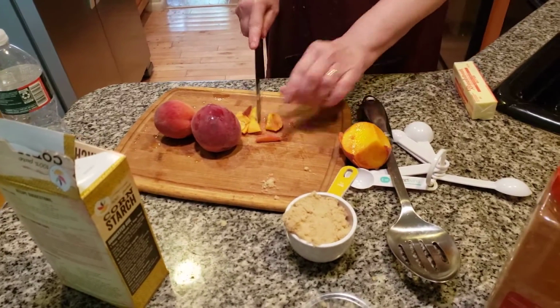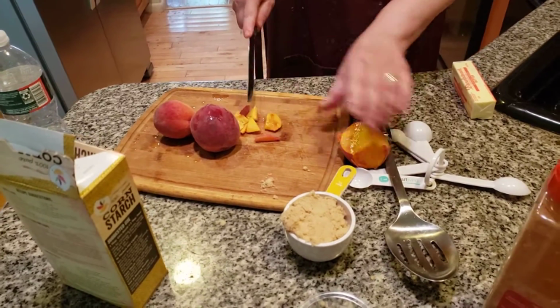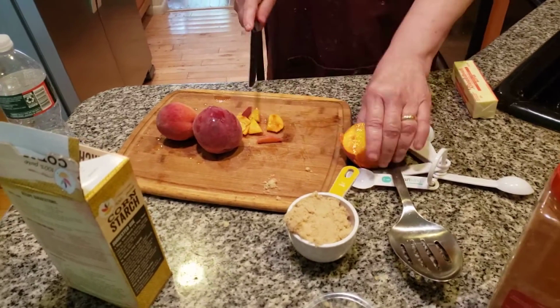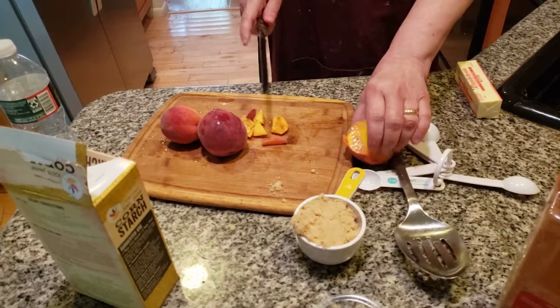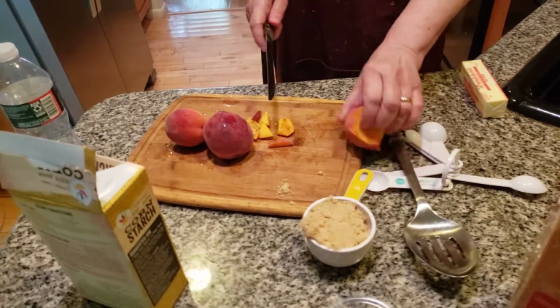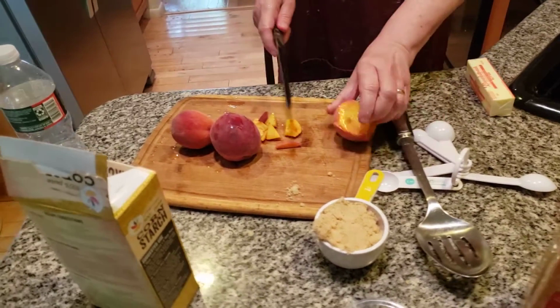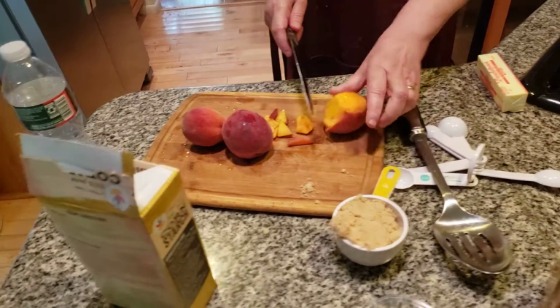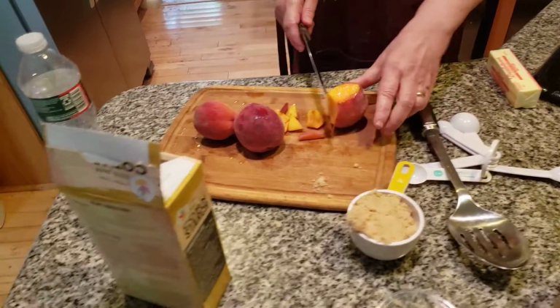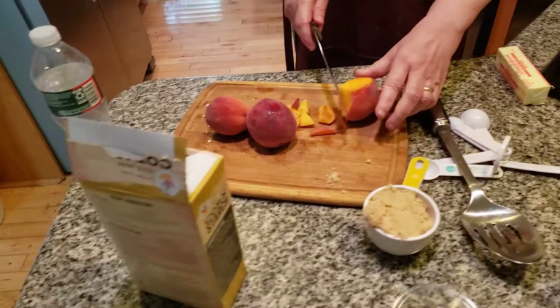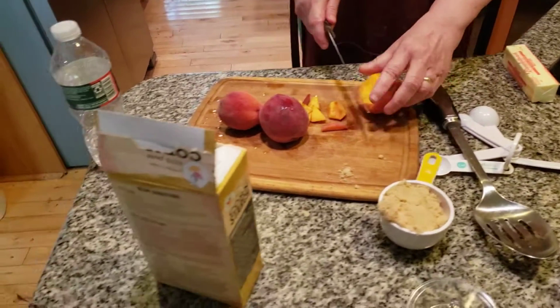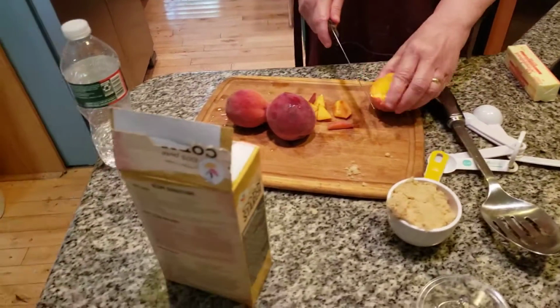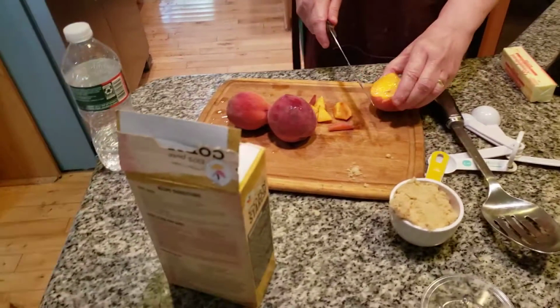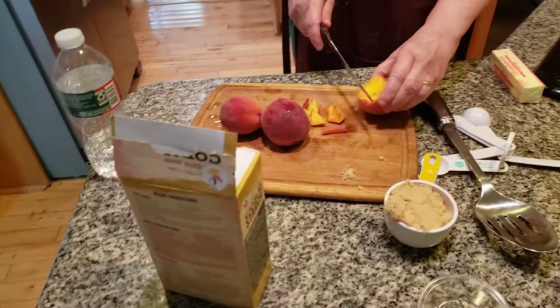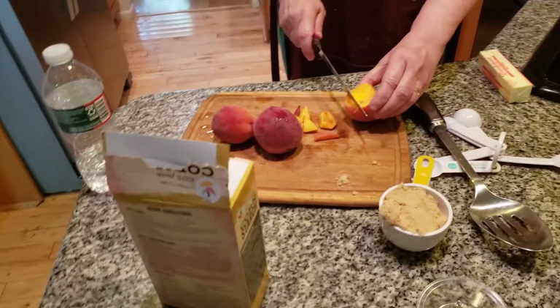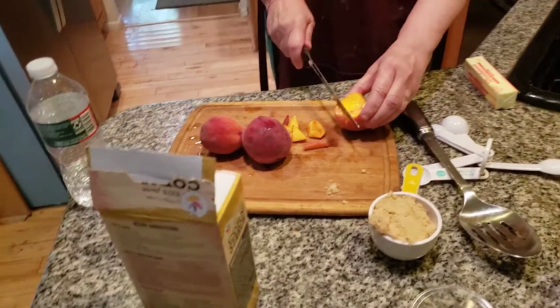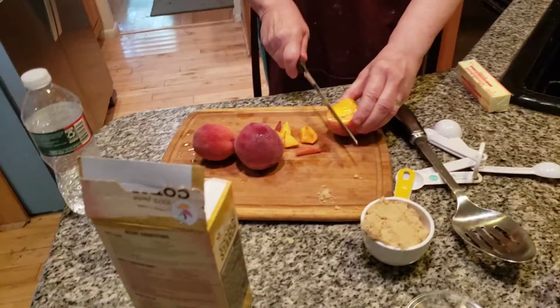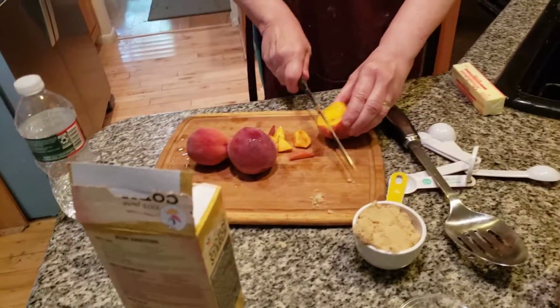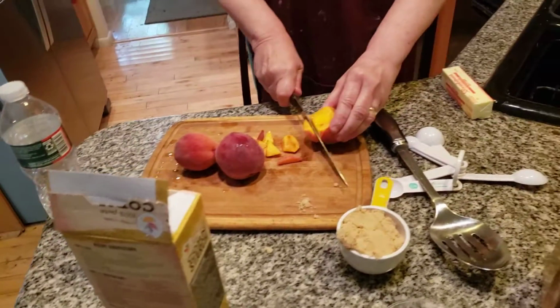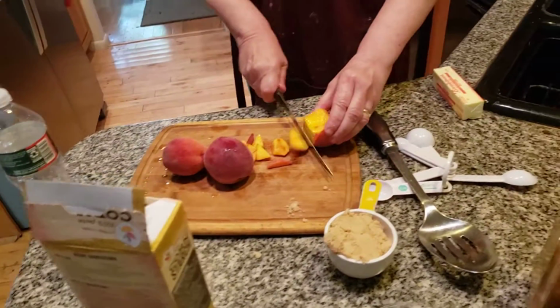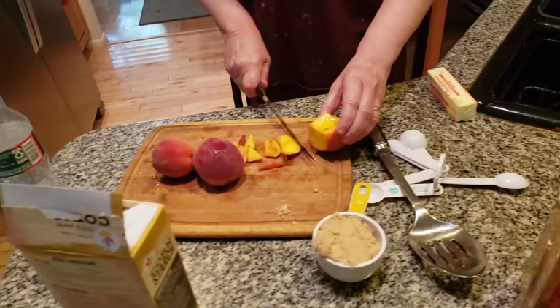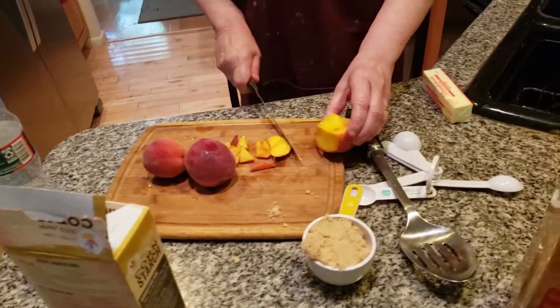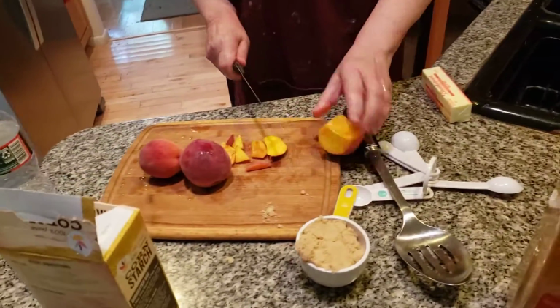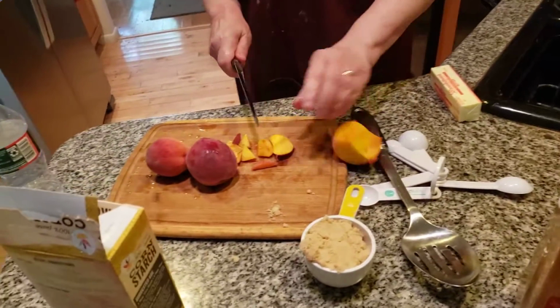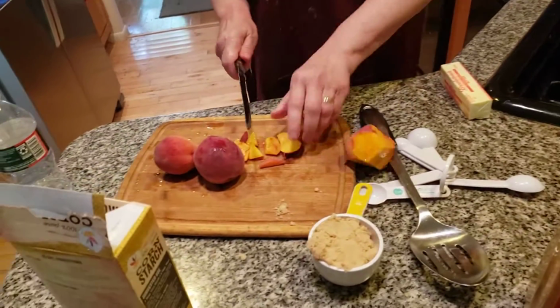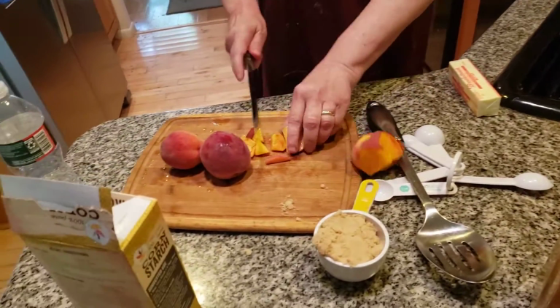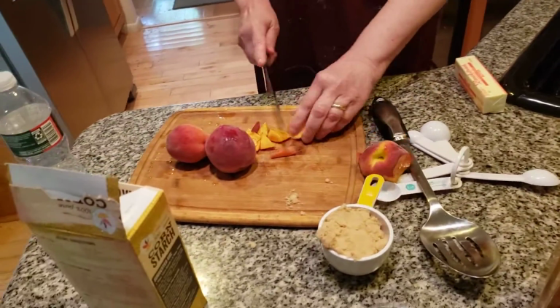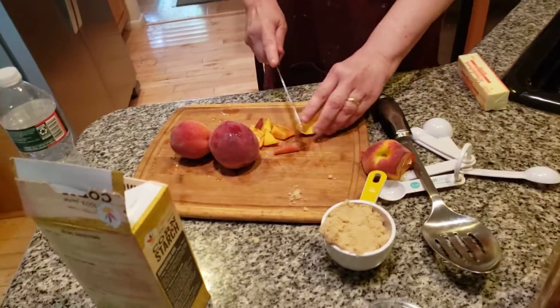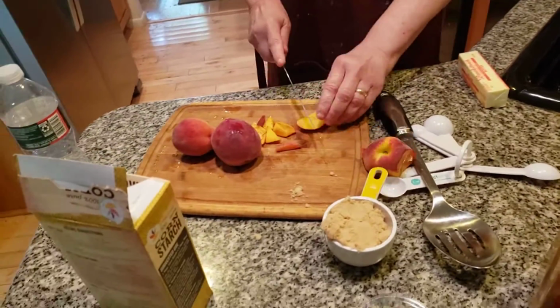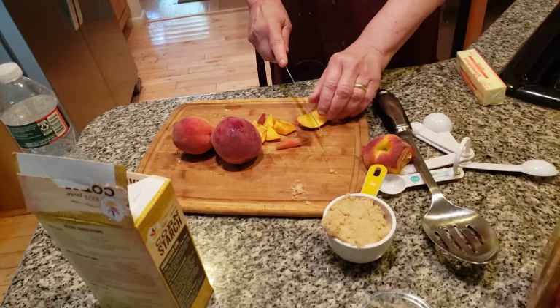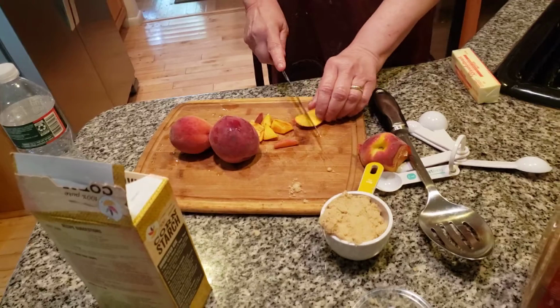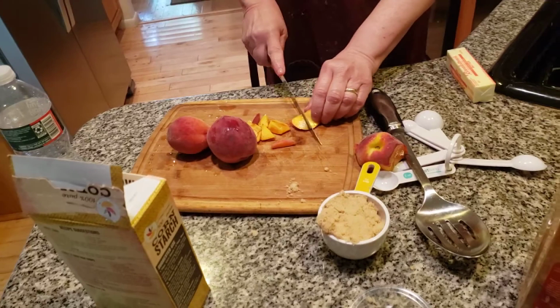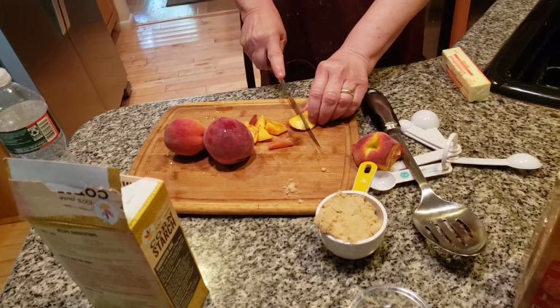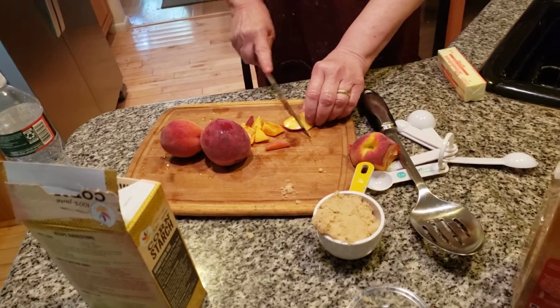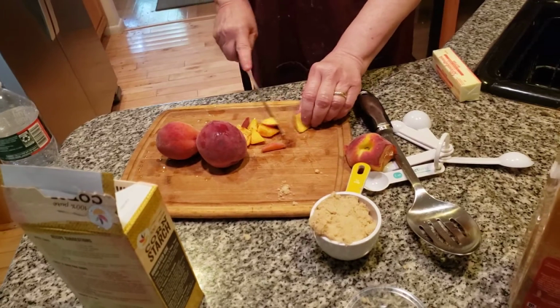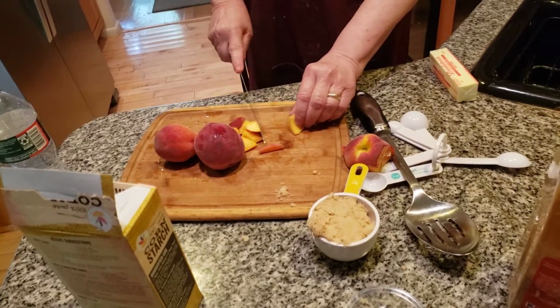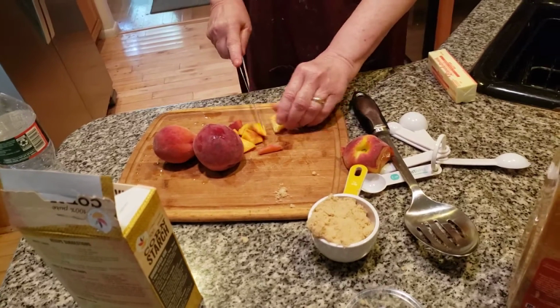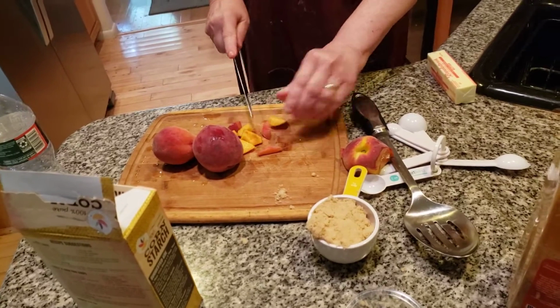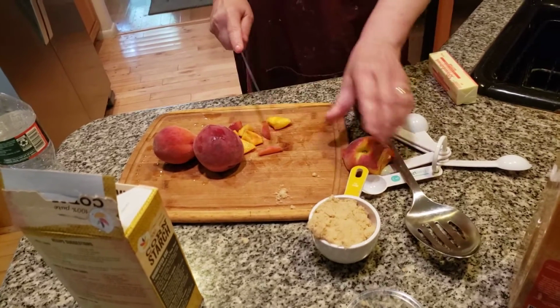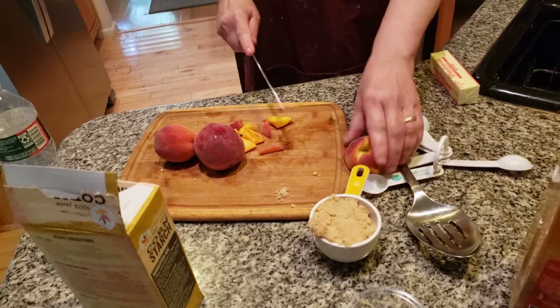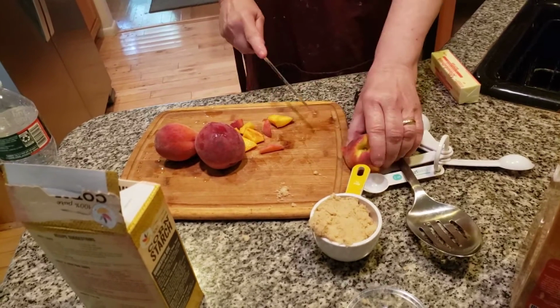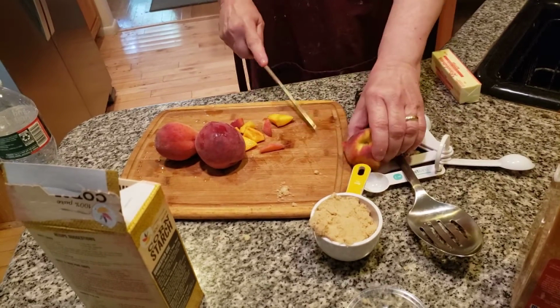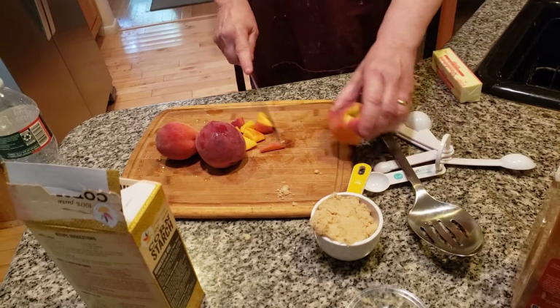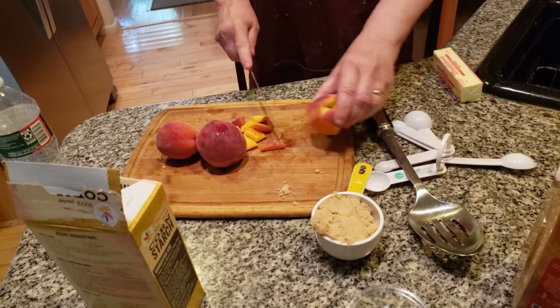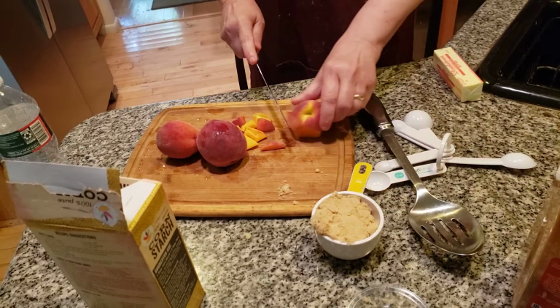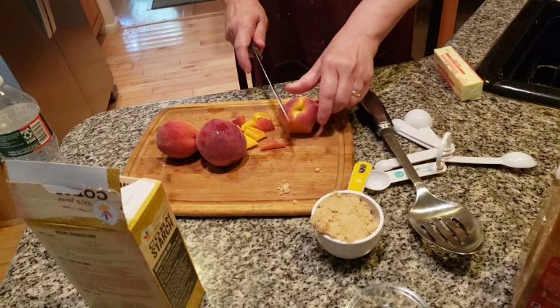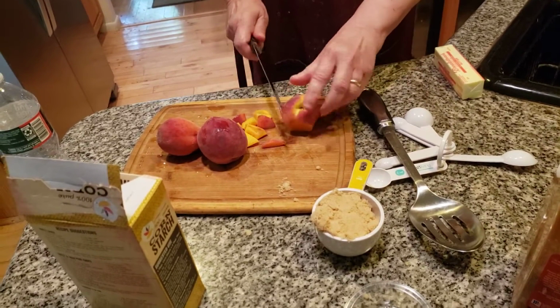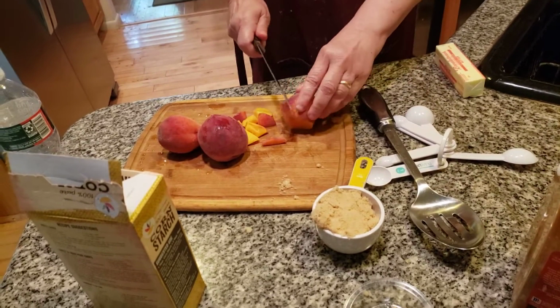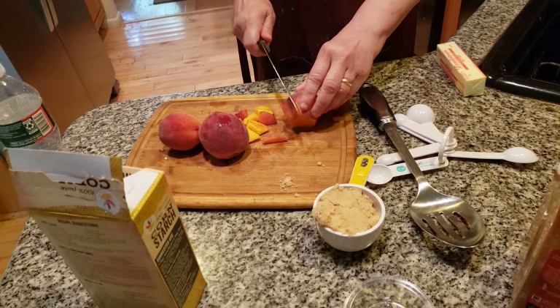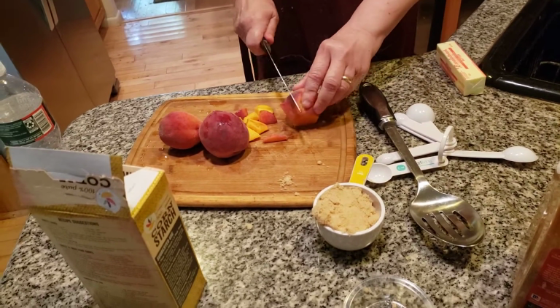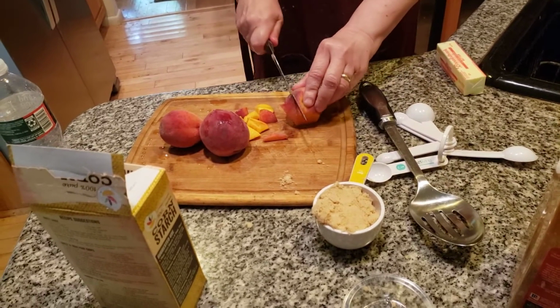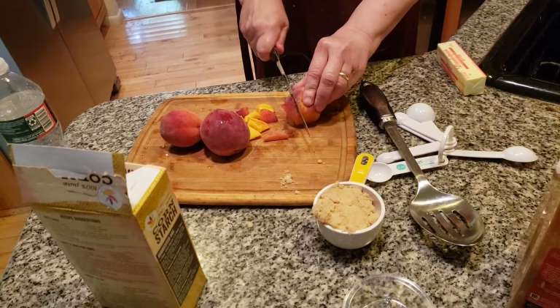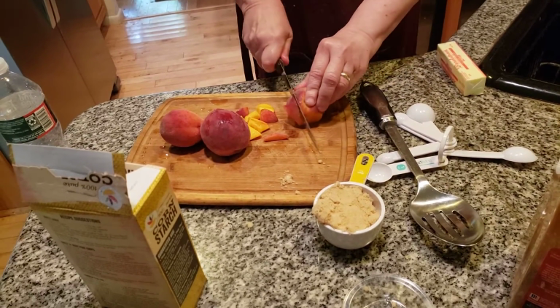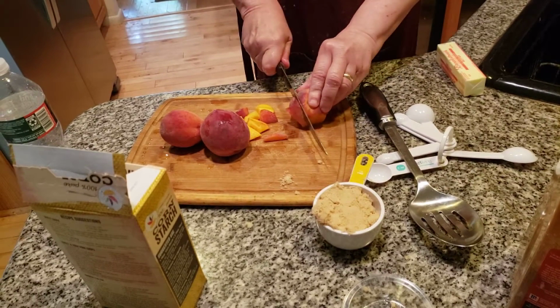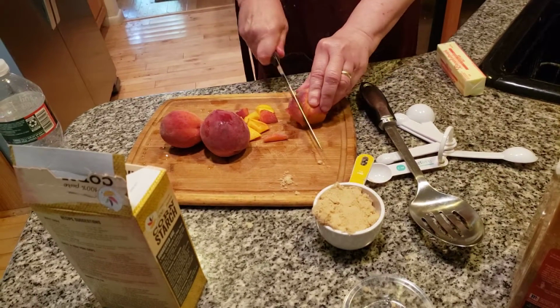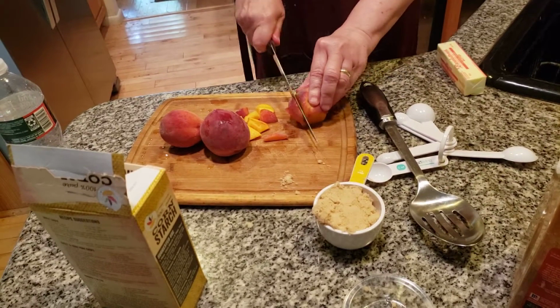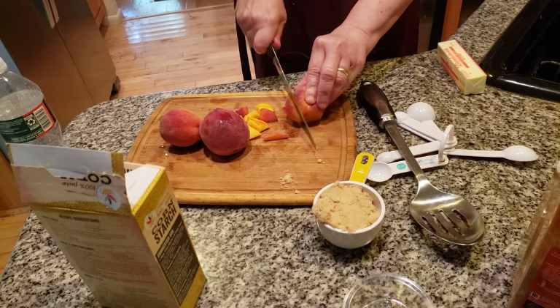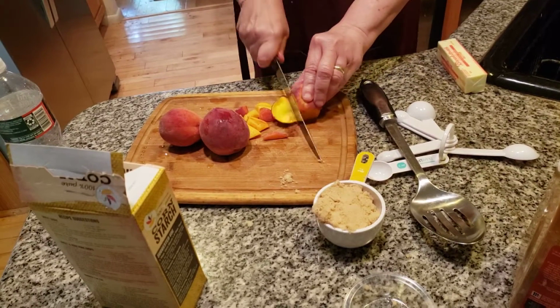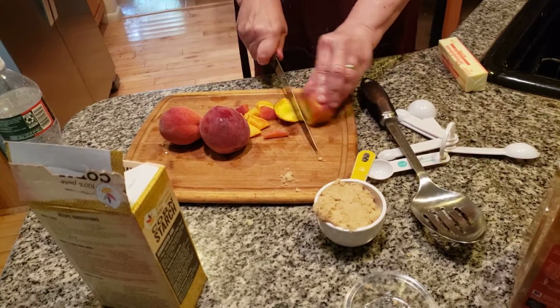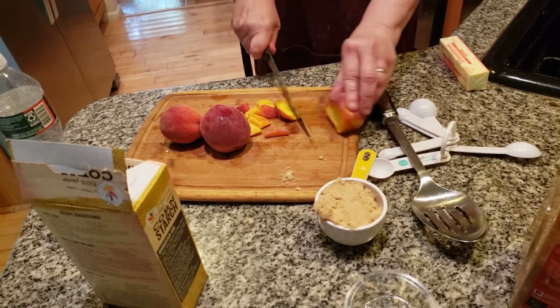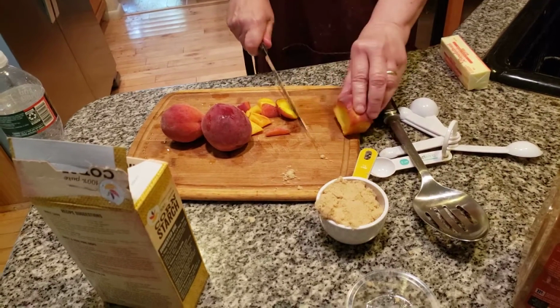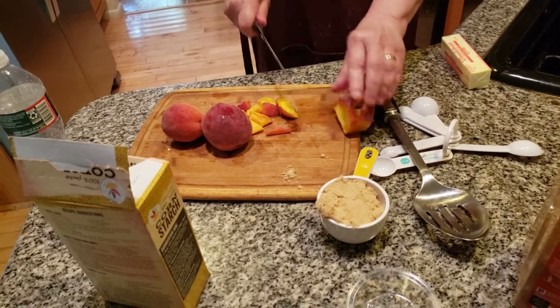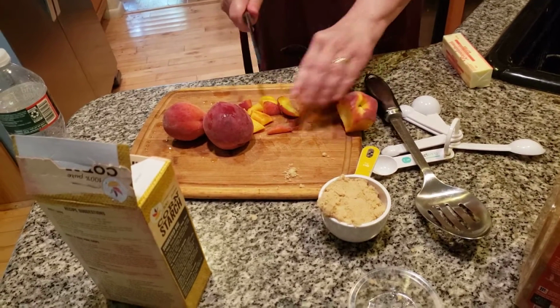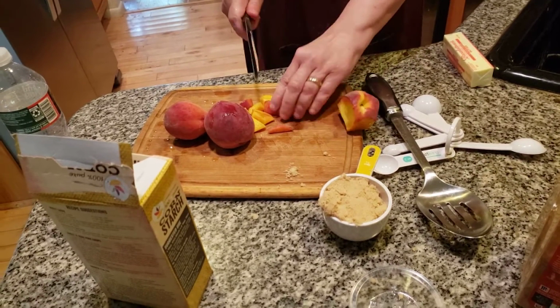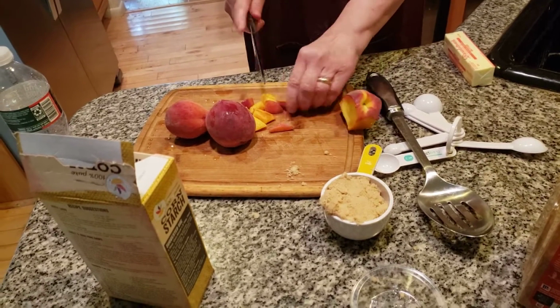All right, we're going to keep cutting it up. Folks, there's nothing better than a sweet smelling peach. It smells absolutely delicious.